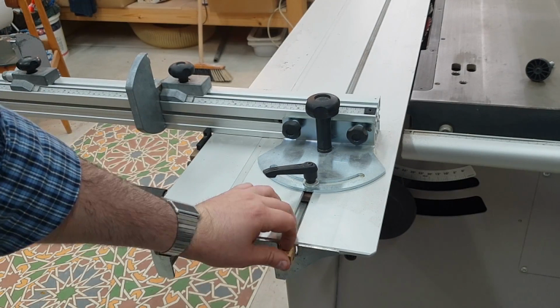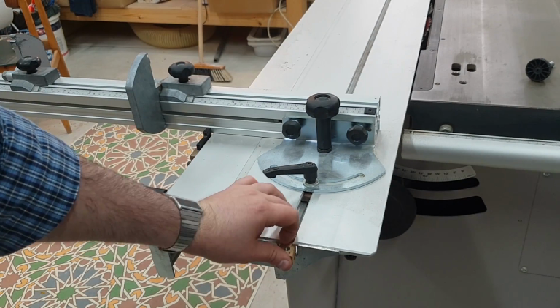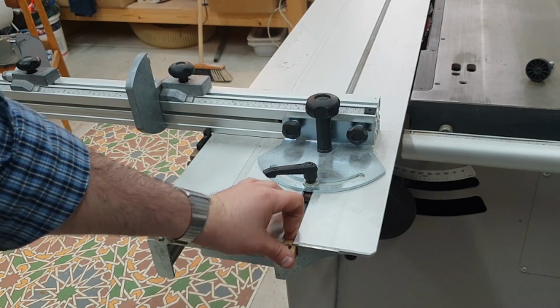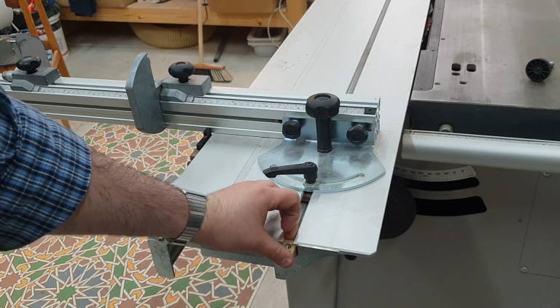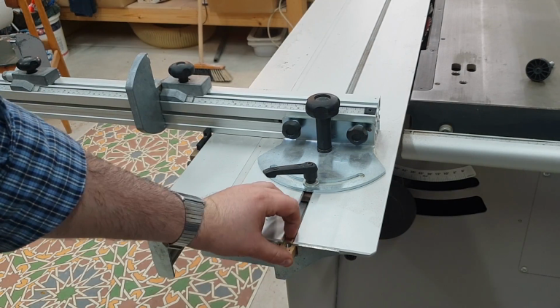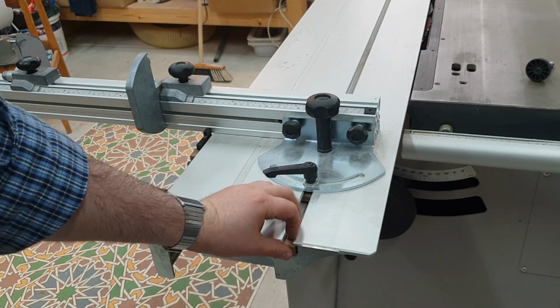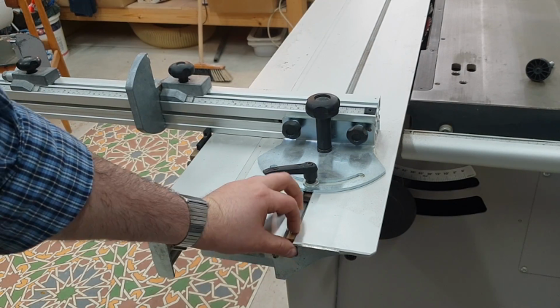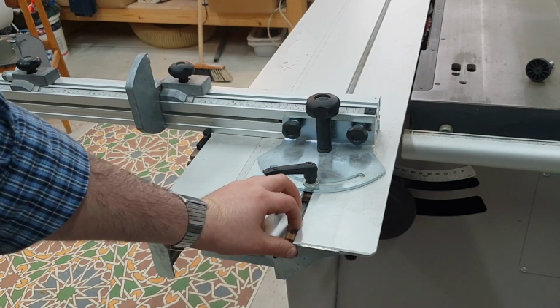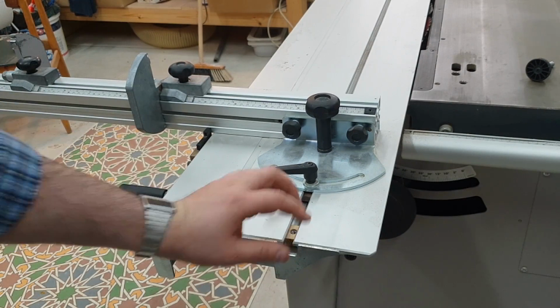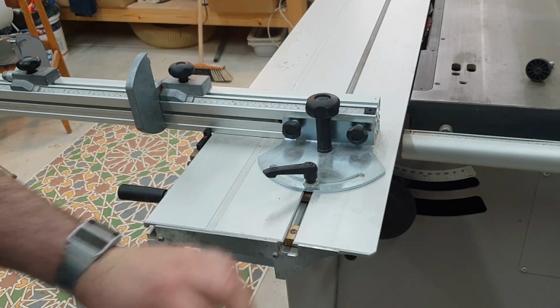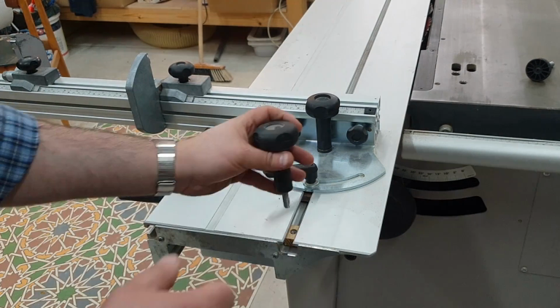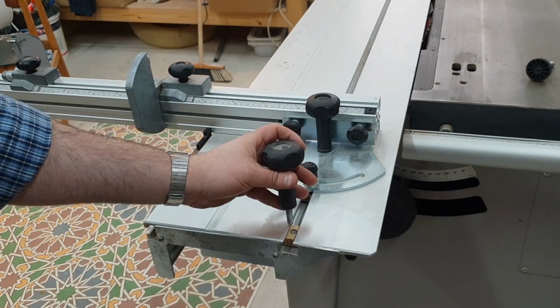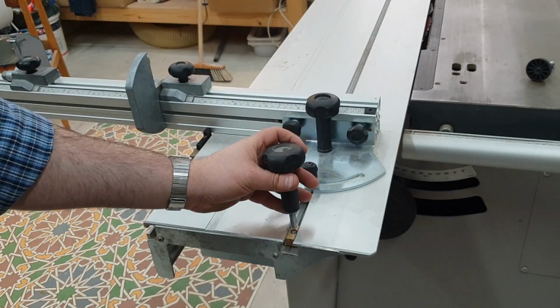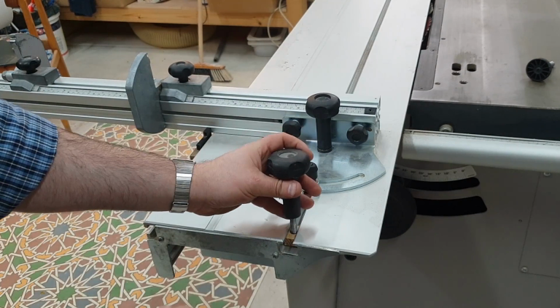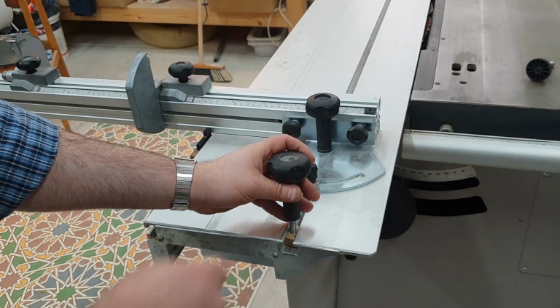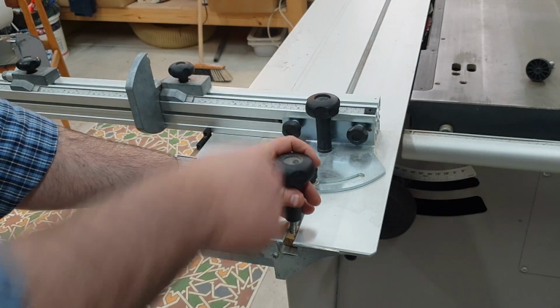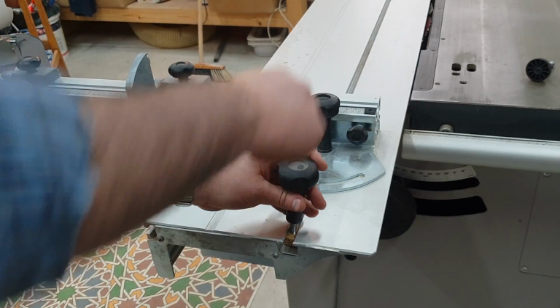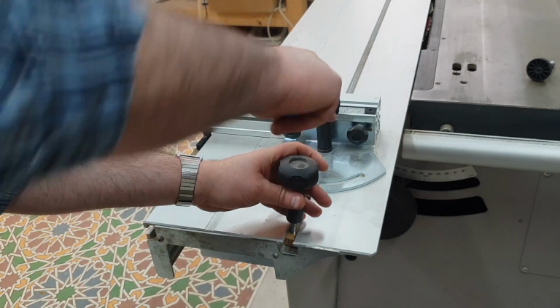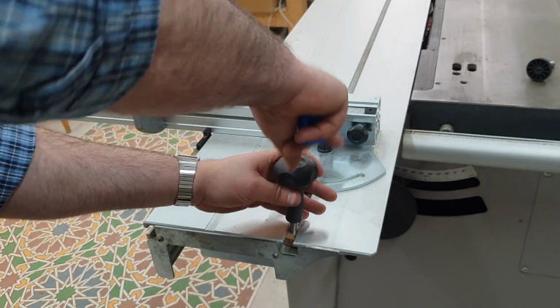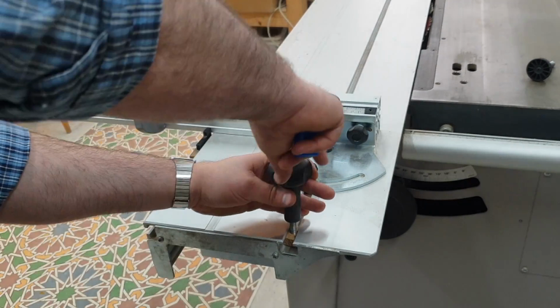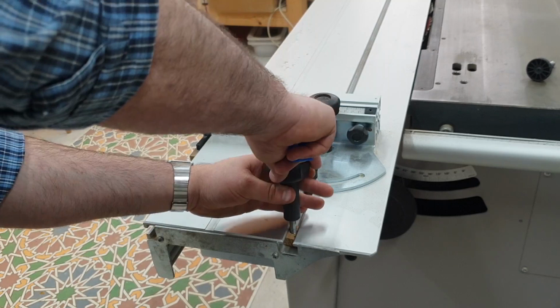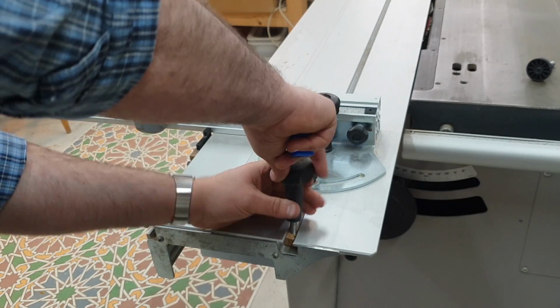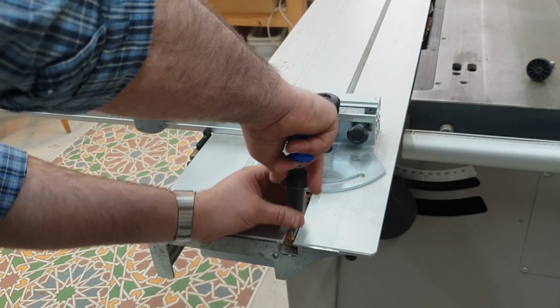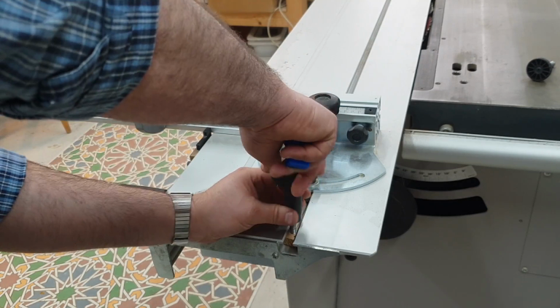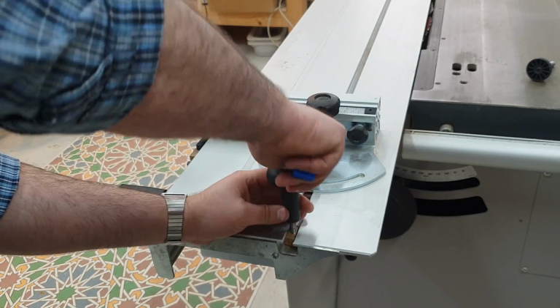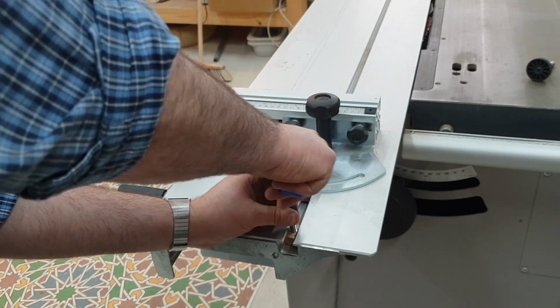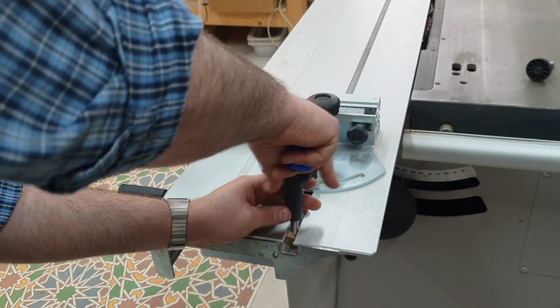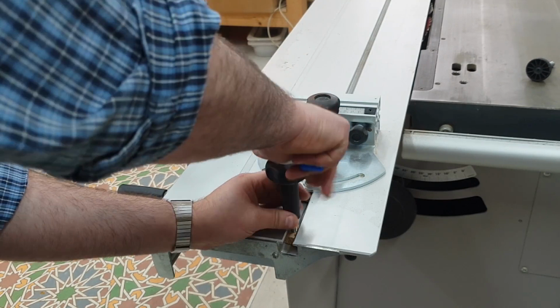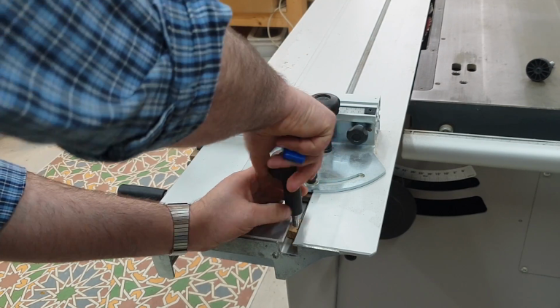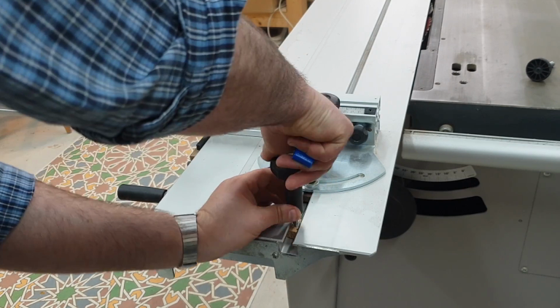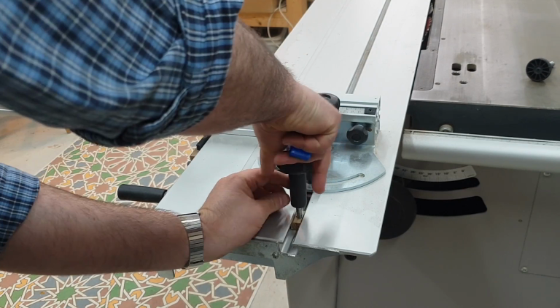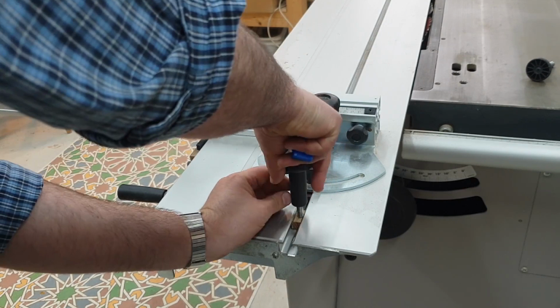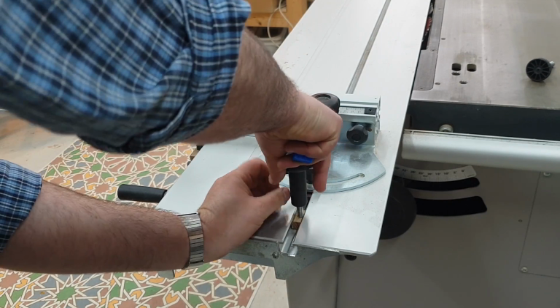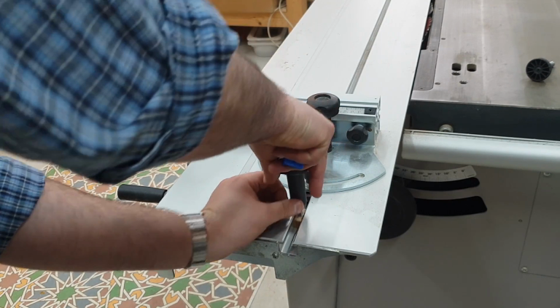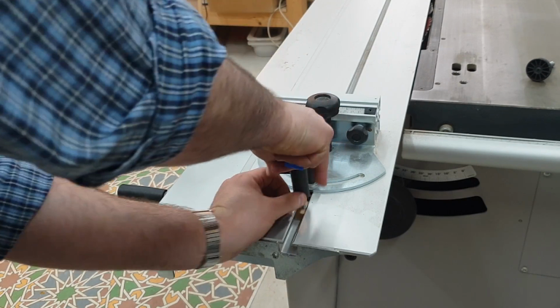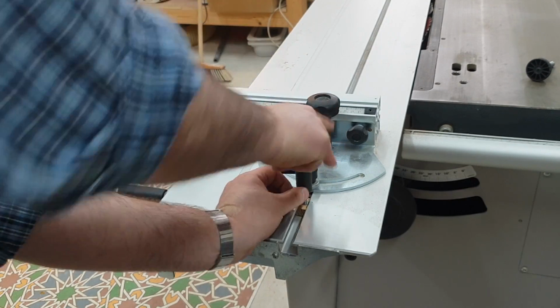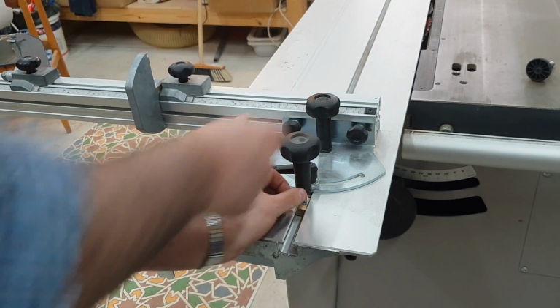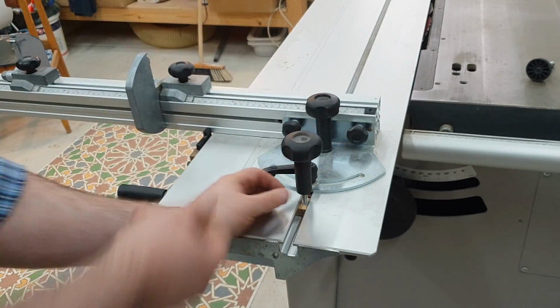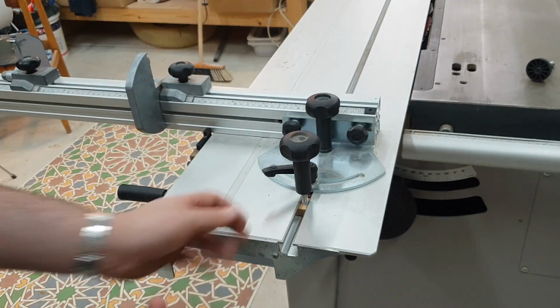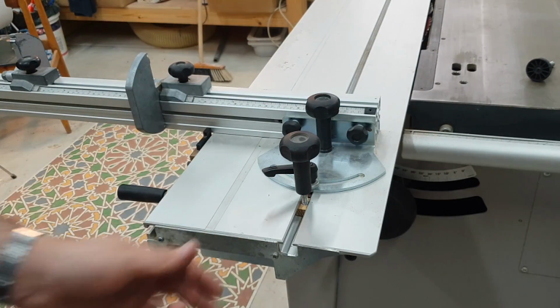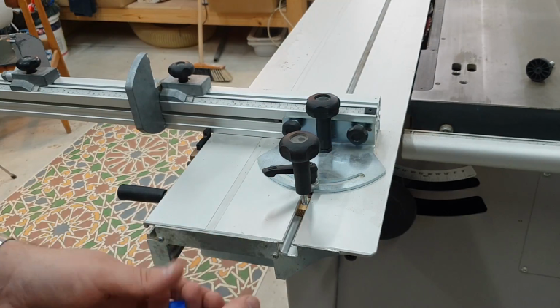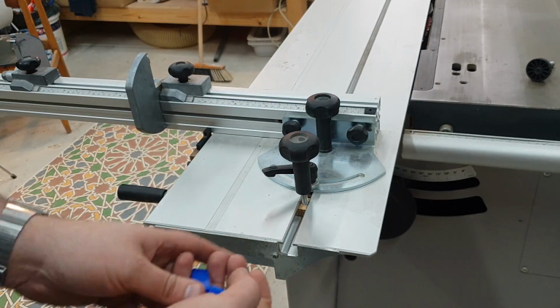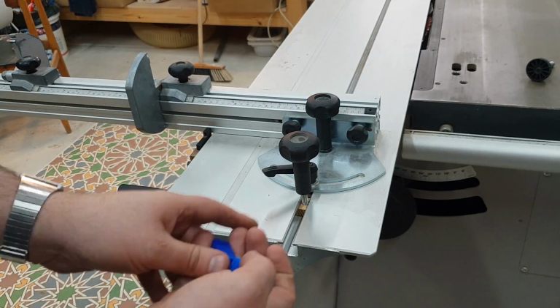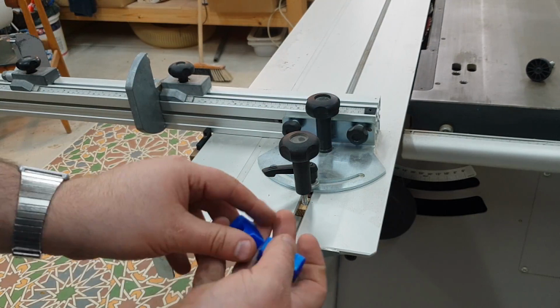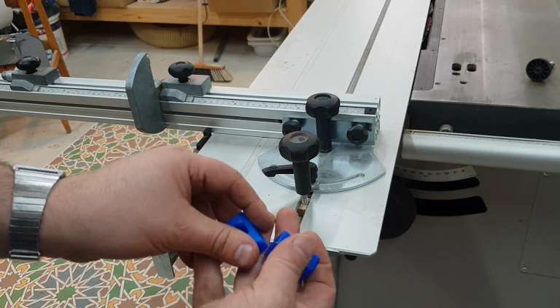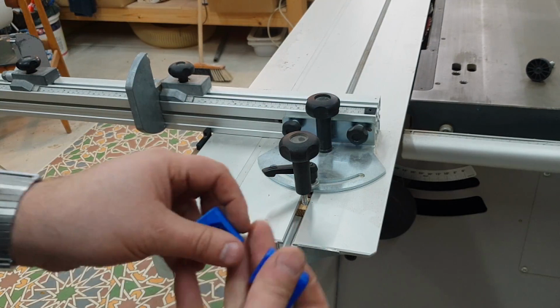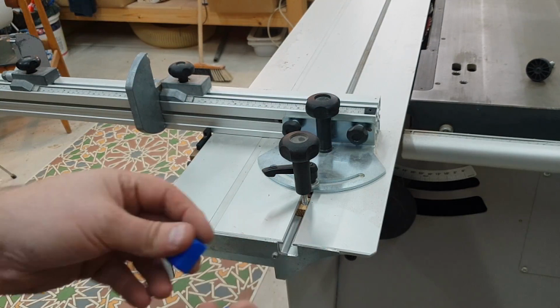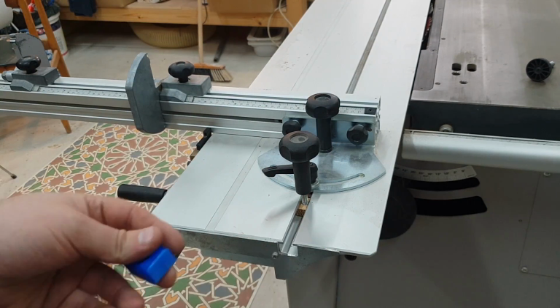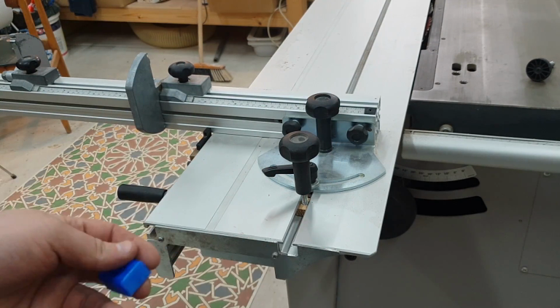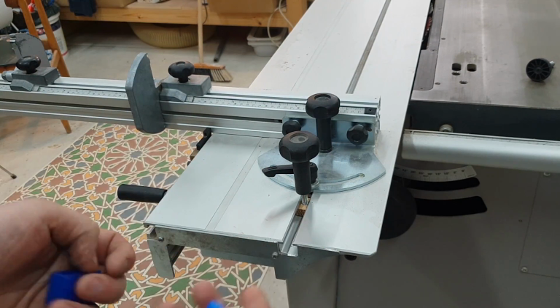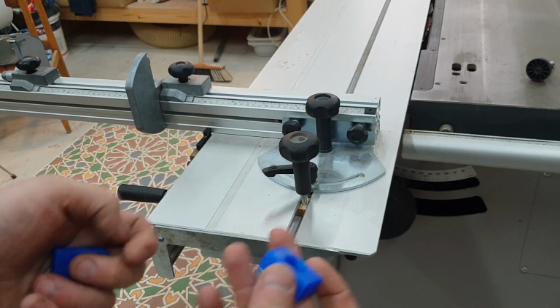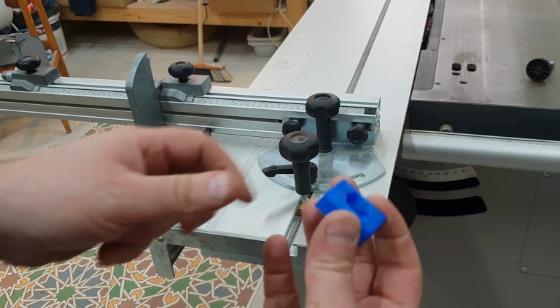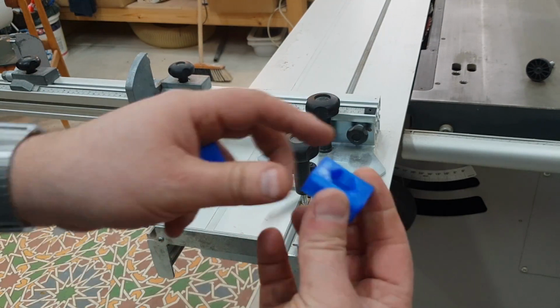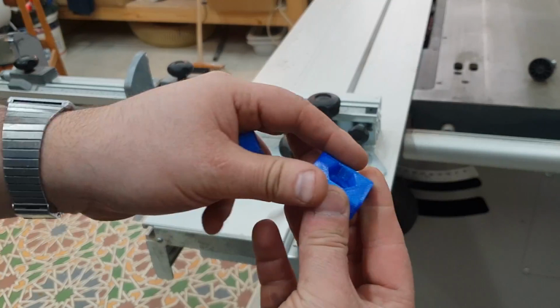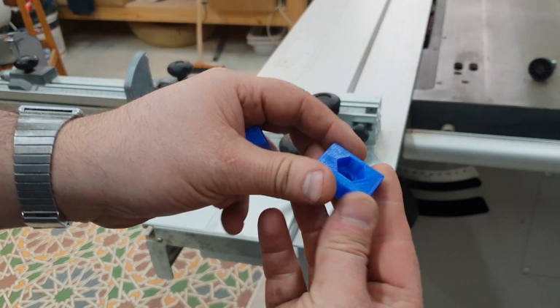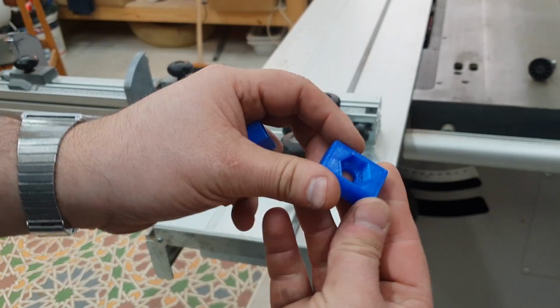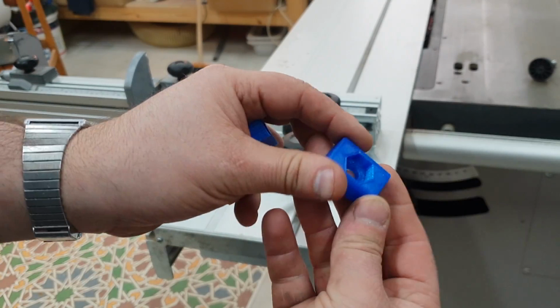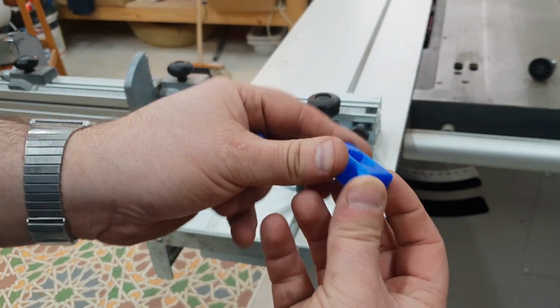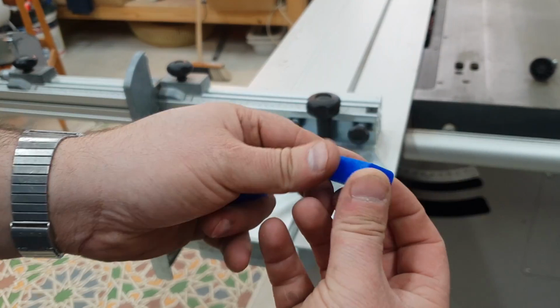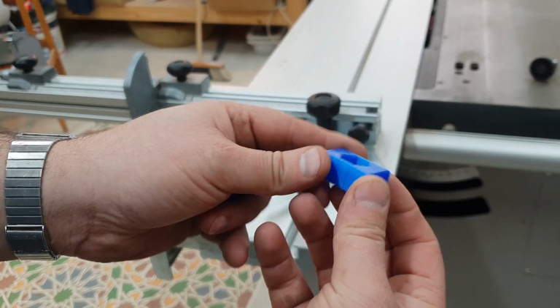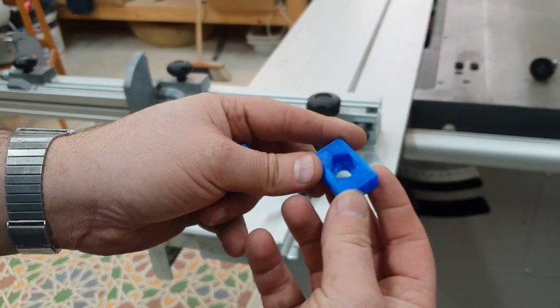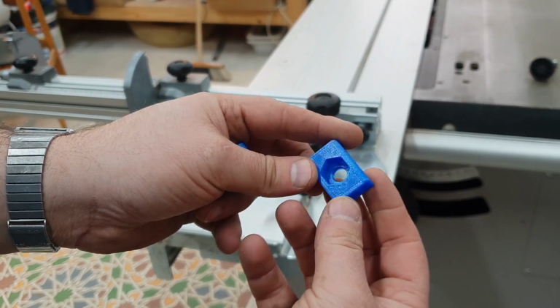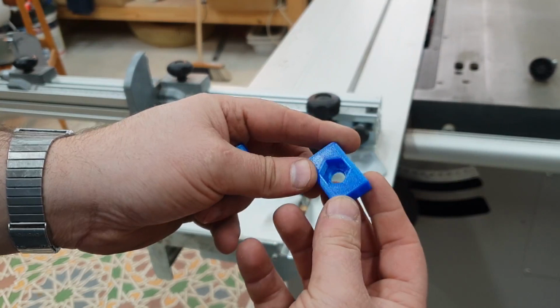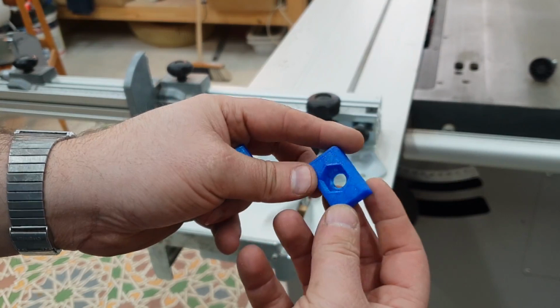Putting it inside and threading it down. But now that I own a 3D printing machine, I printed these pieces.